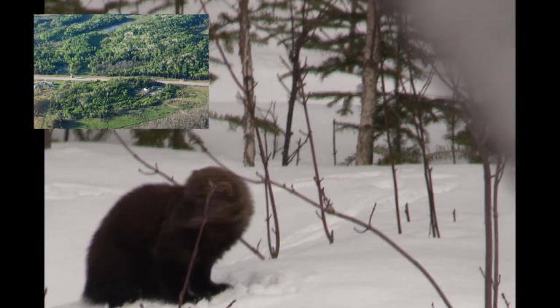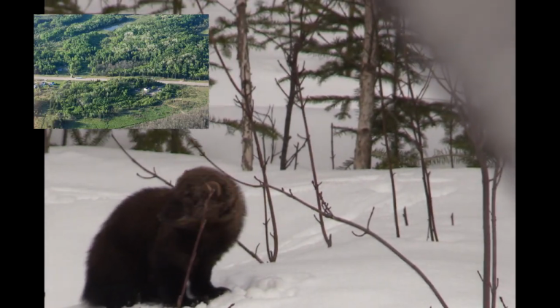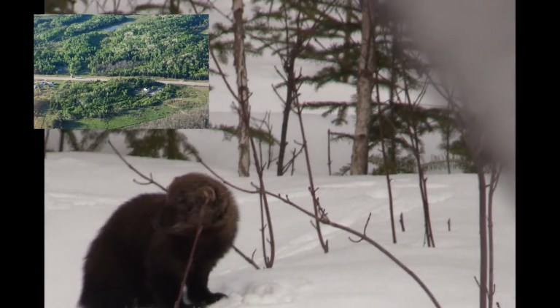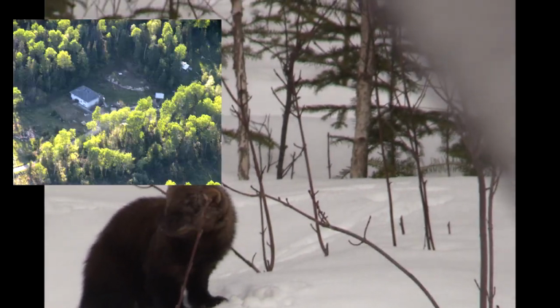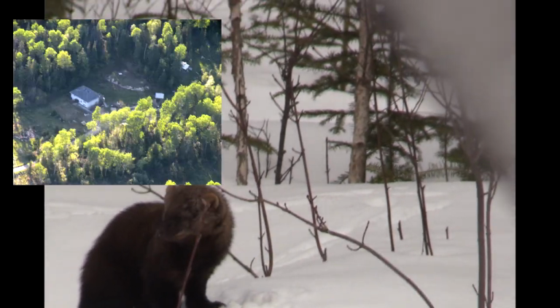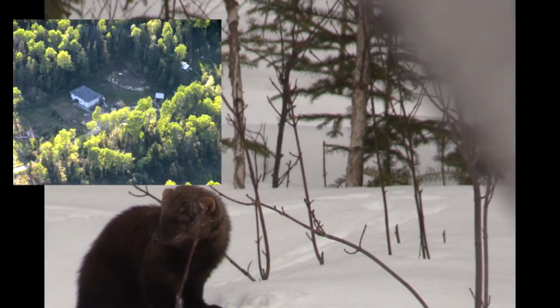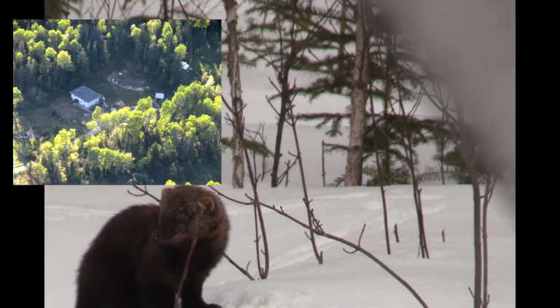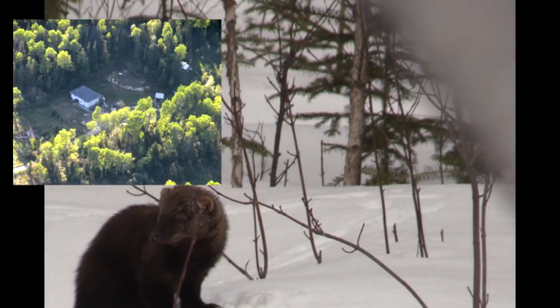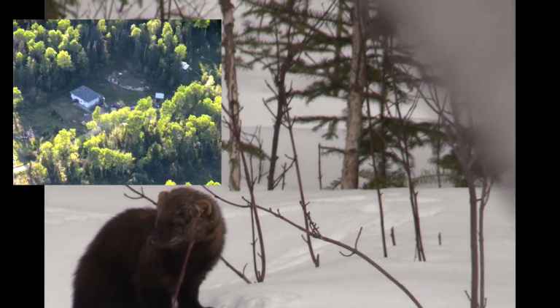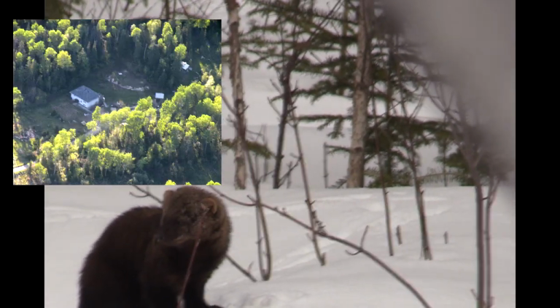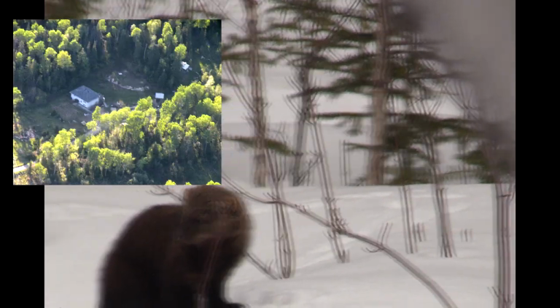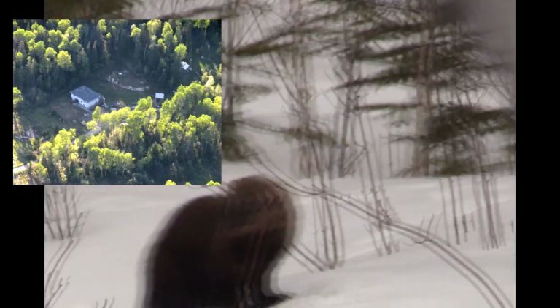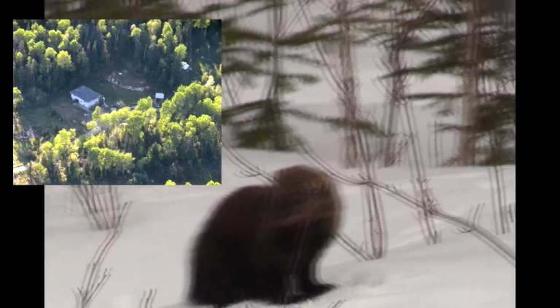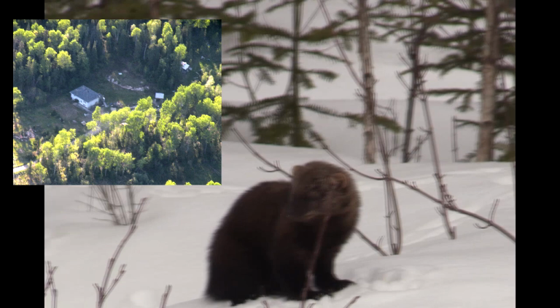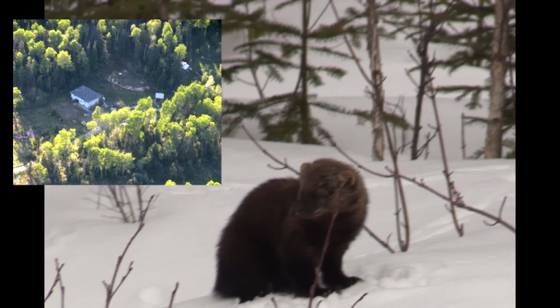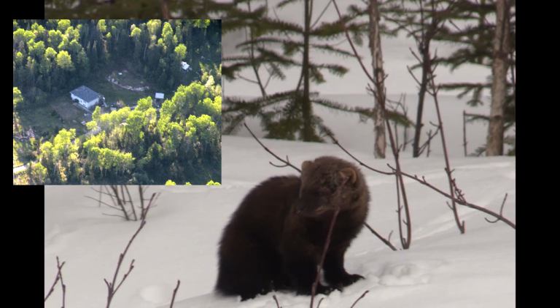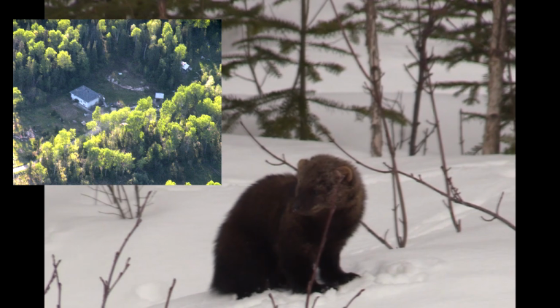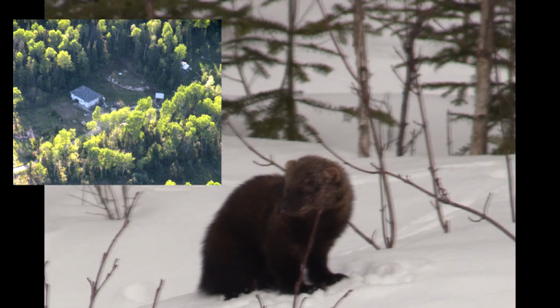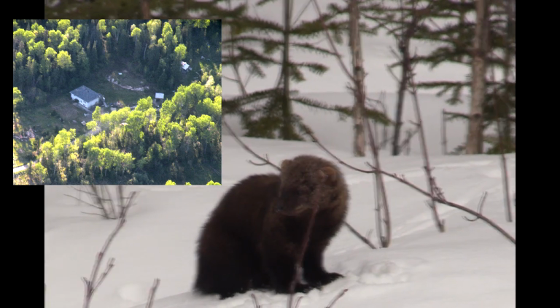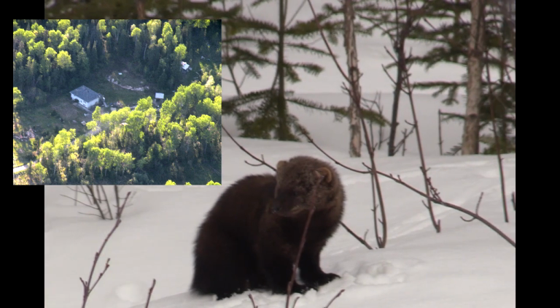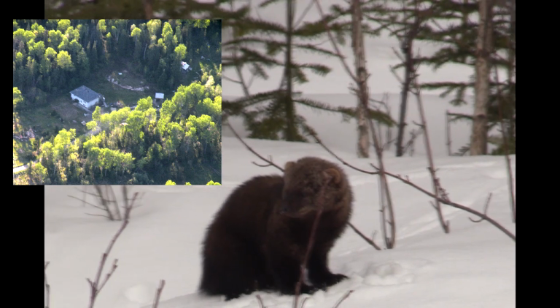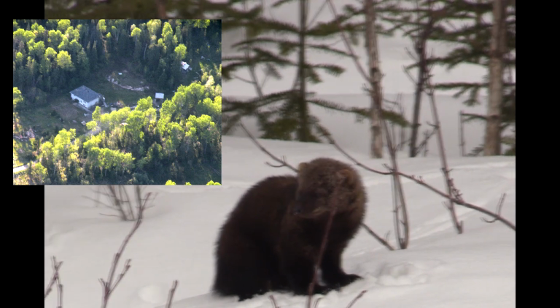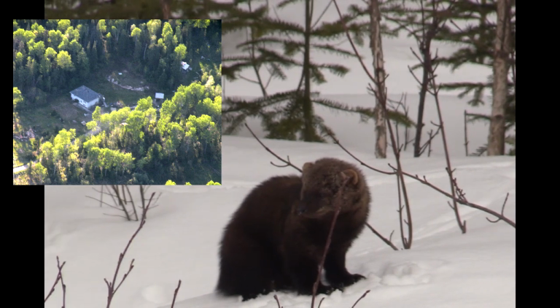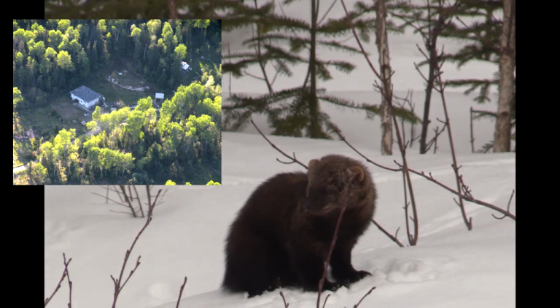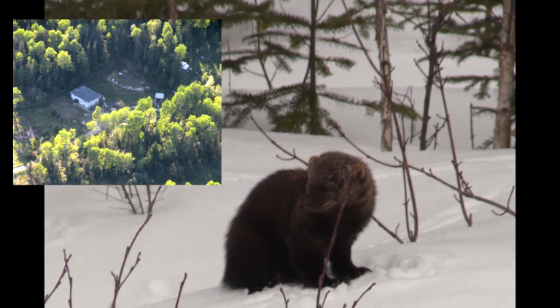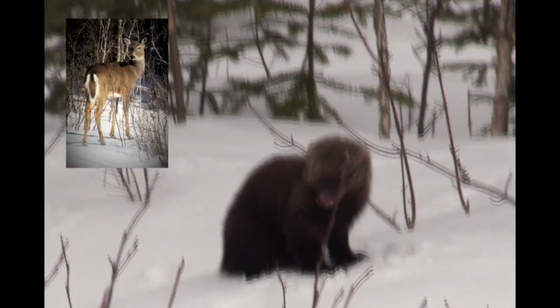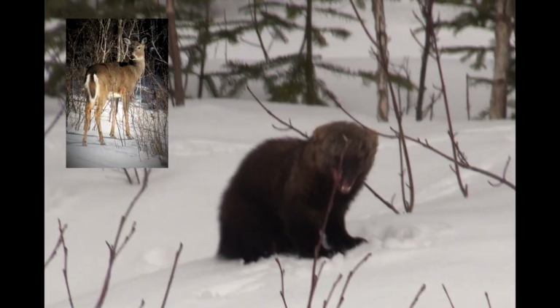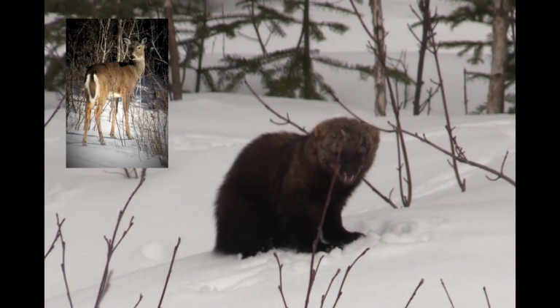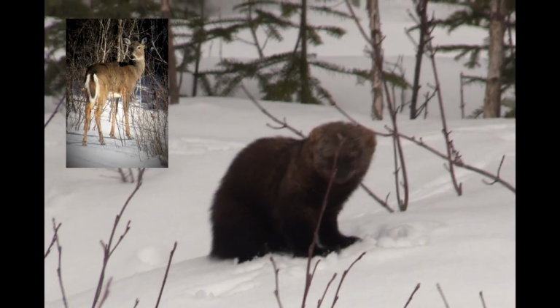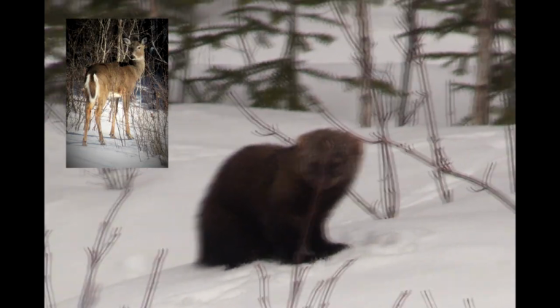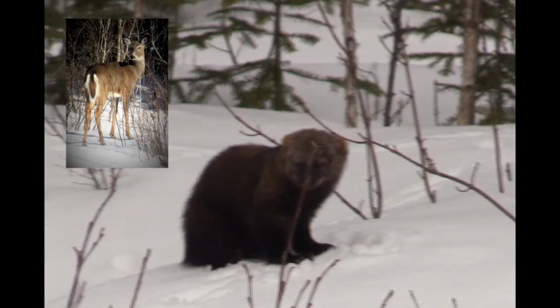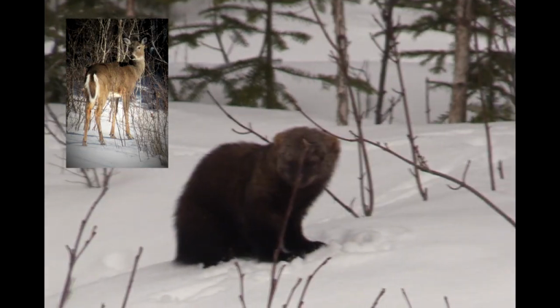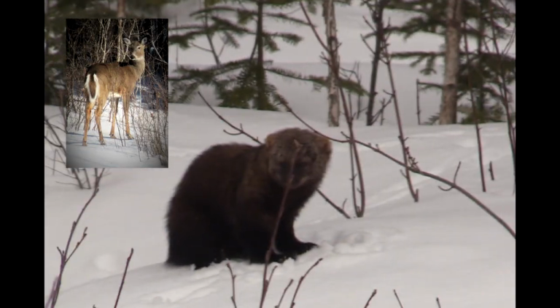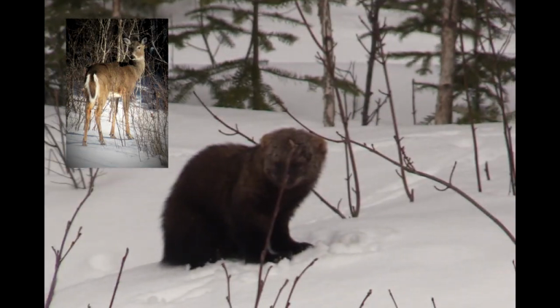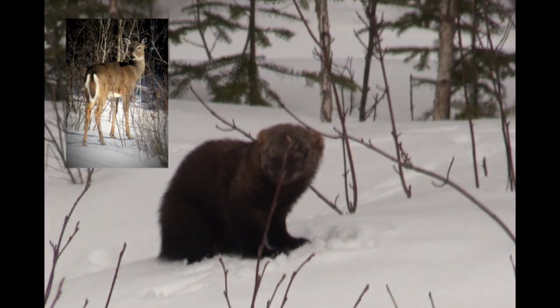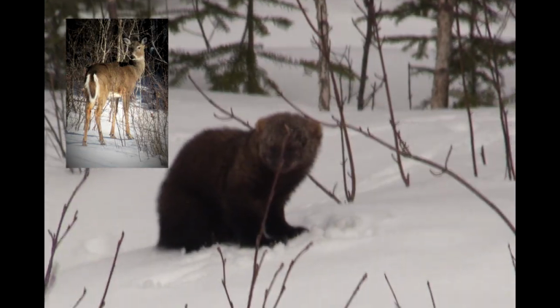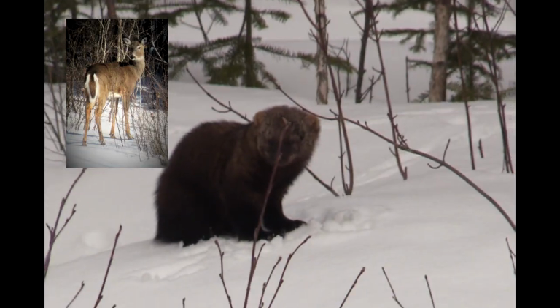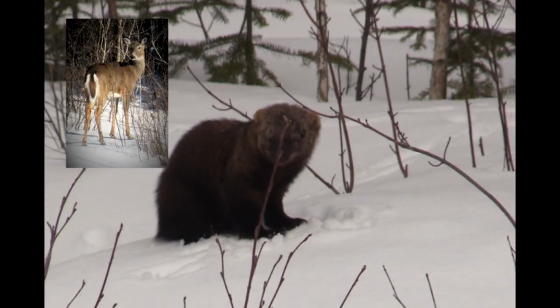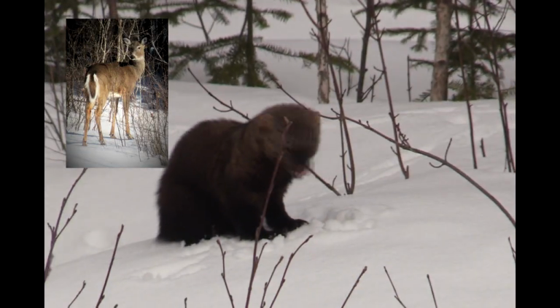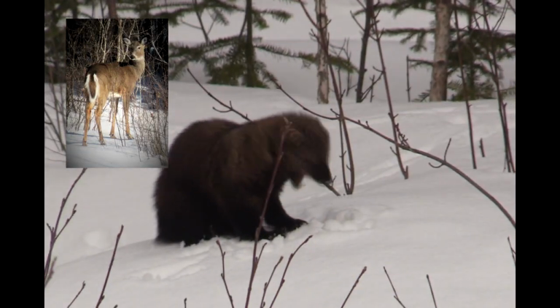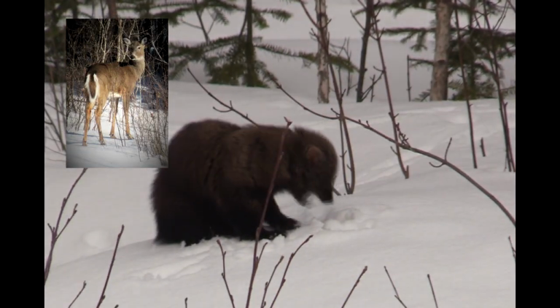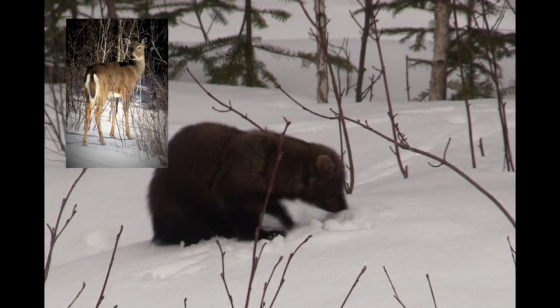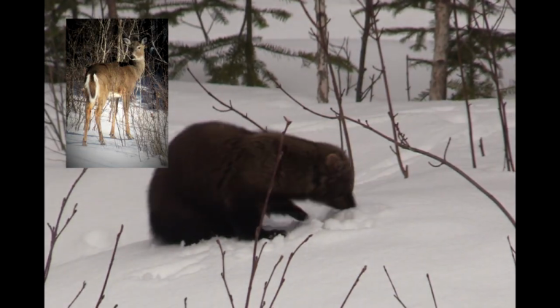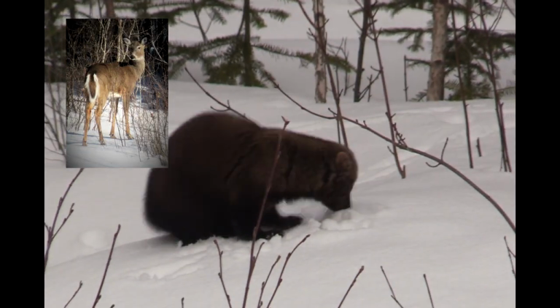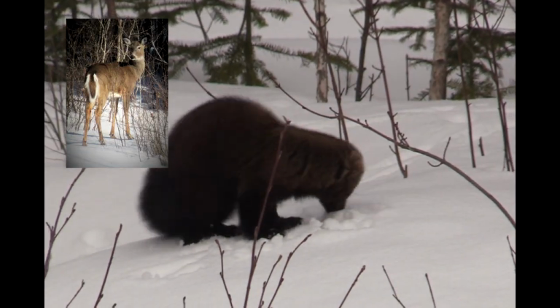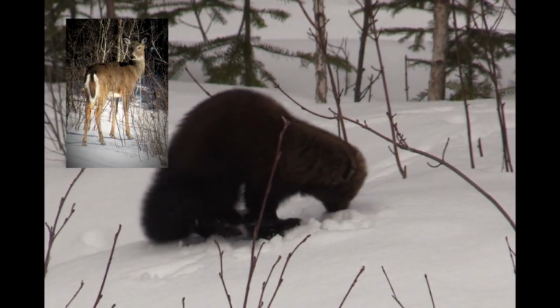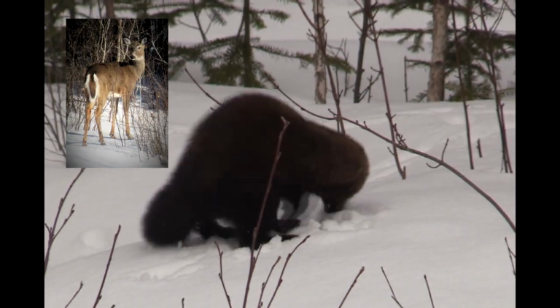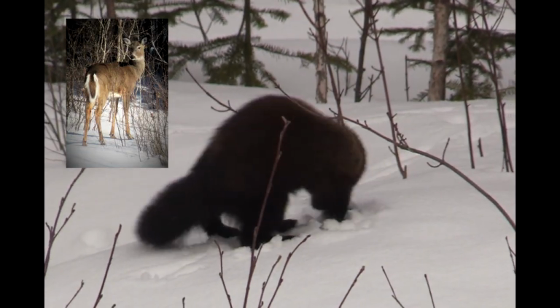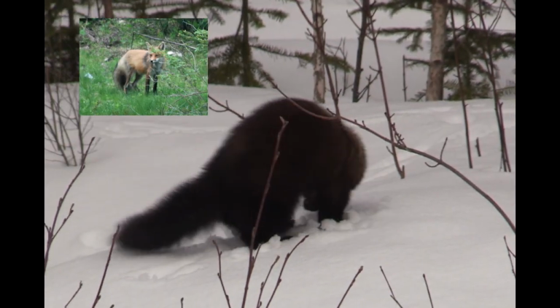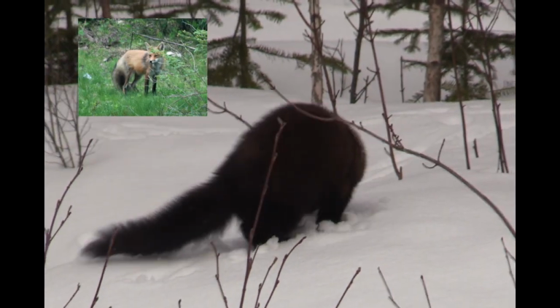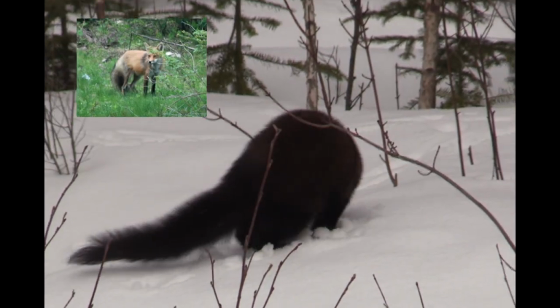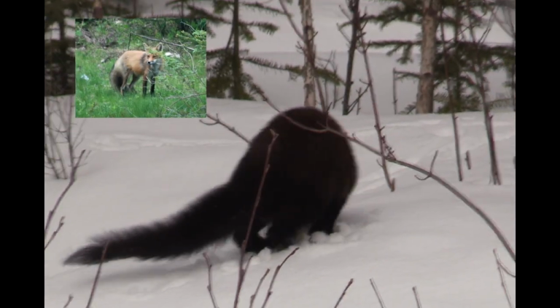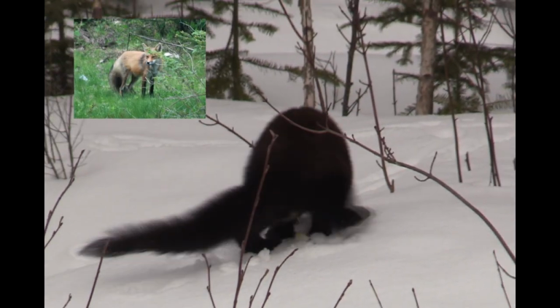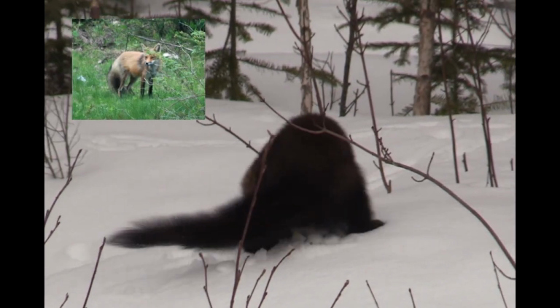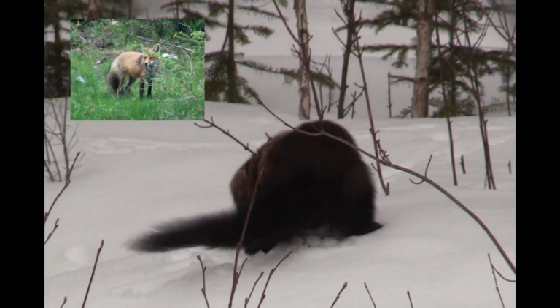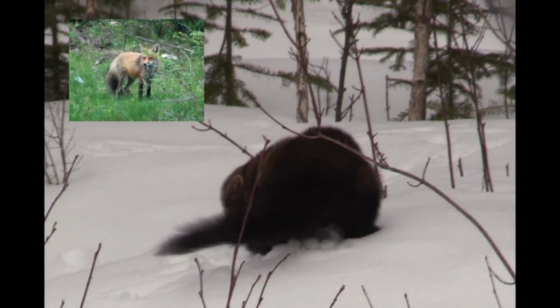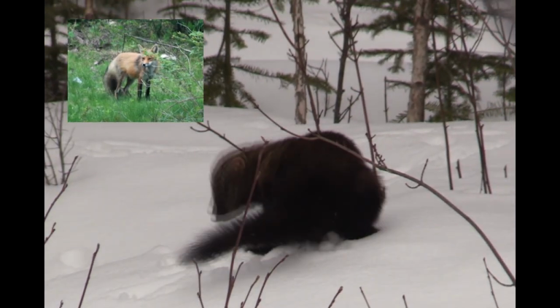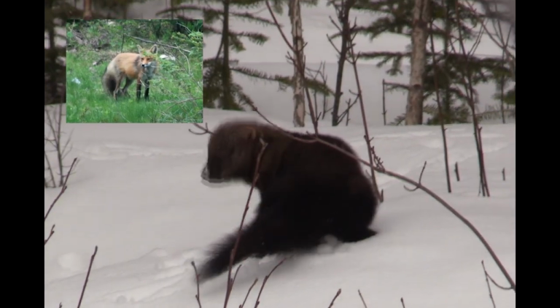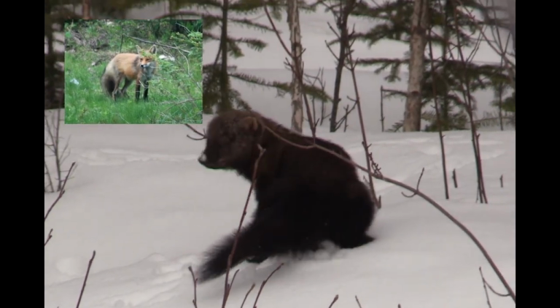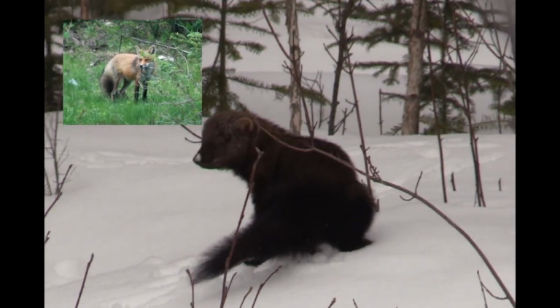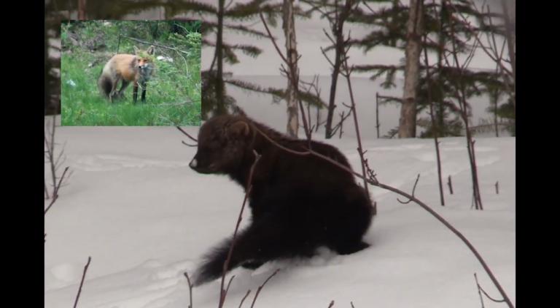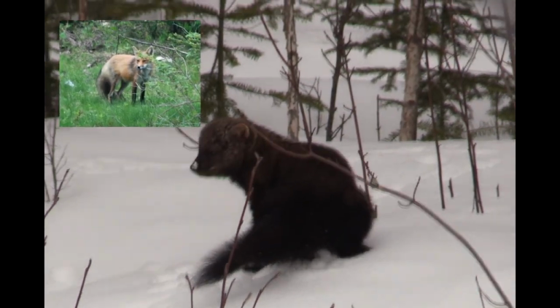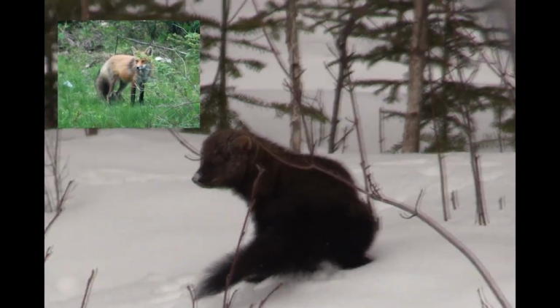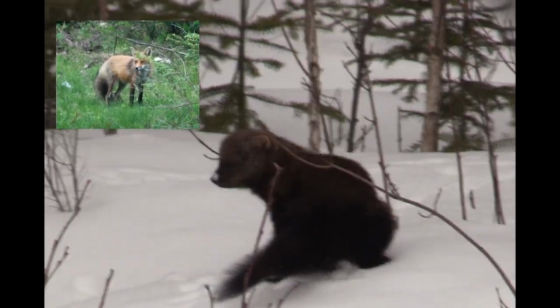As you can see from the photos I just posted, my backyard gets a lot of wild animals. Here the fisher leaves its scent.